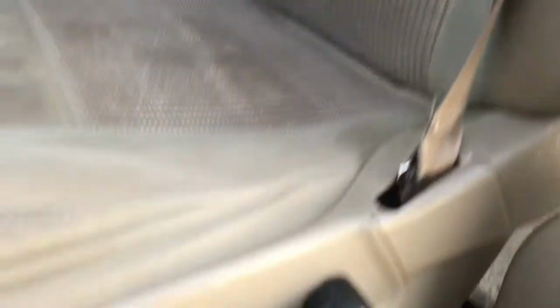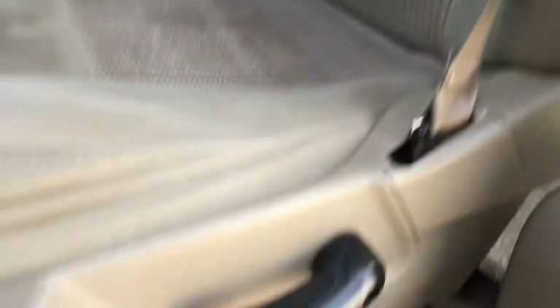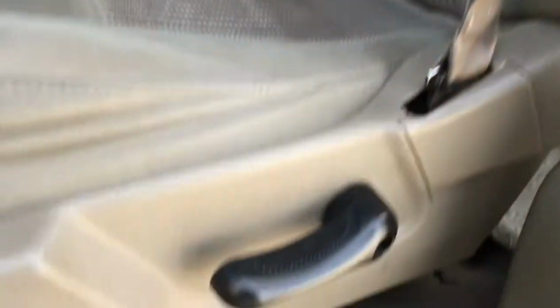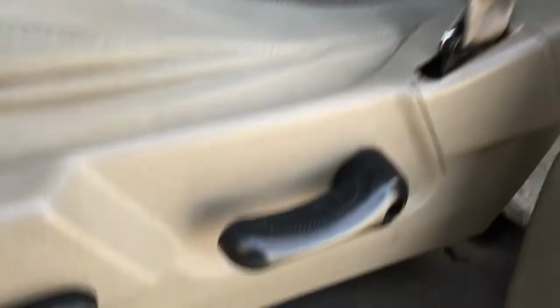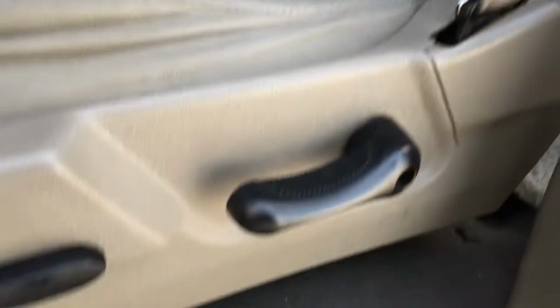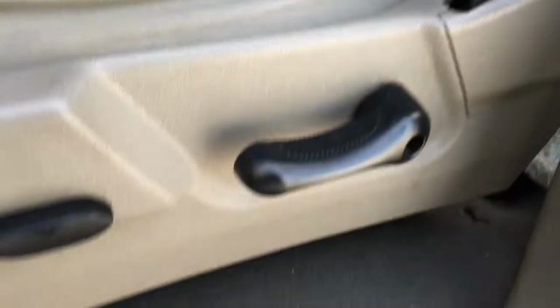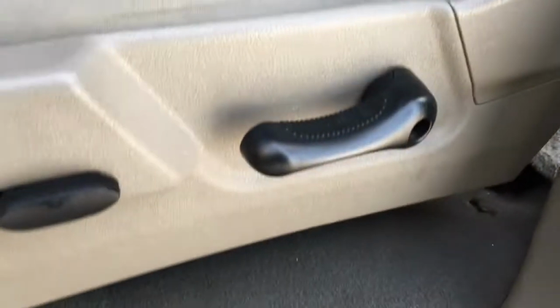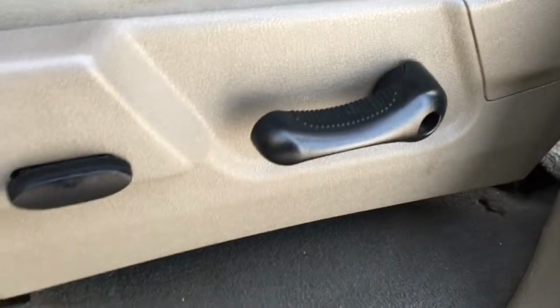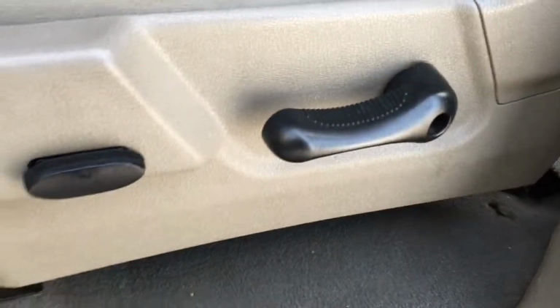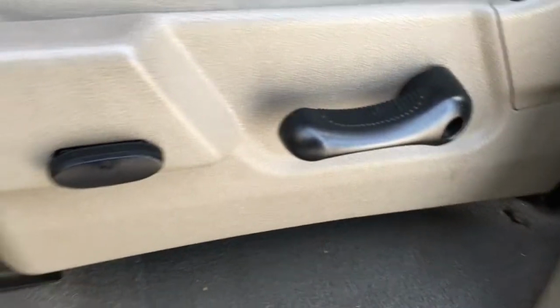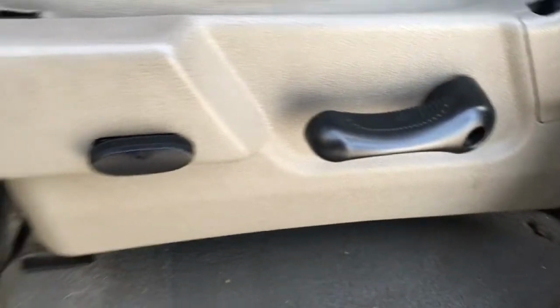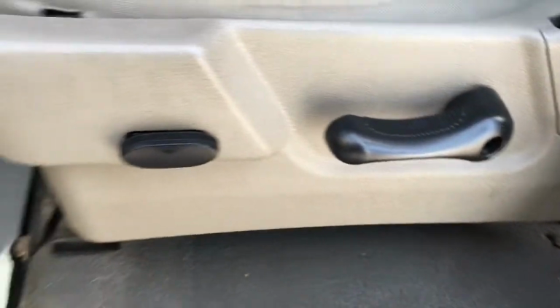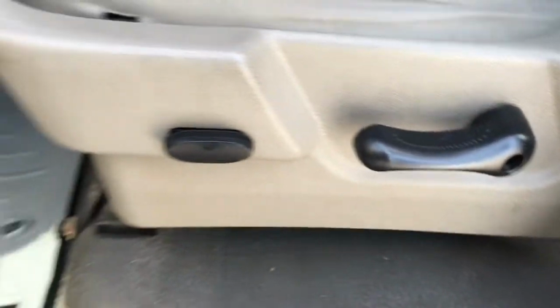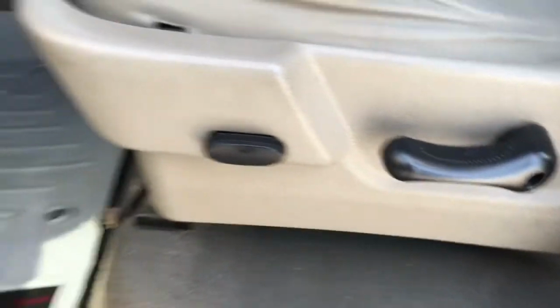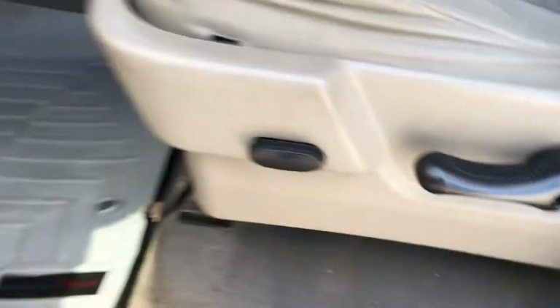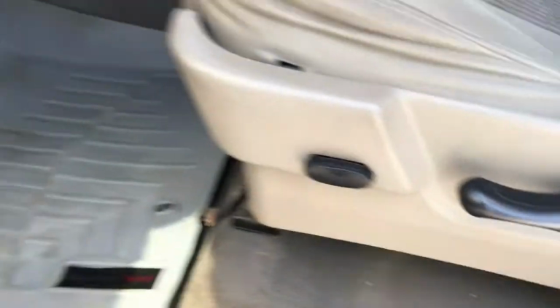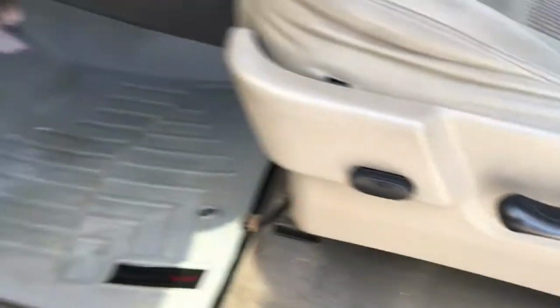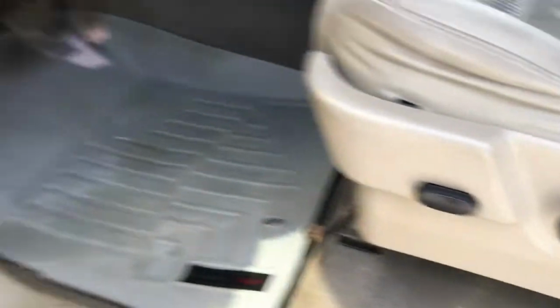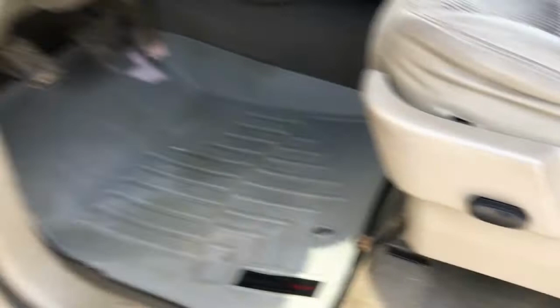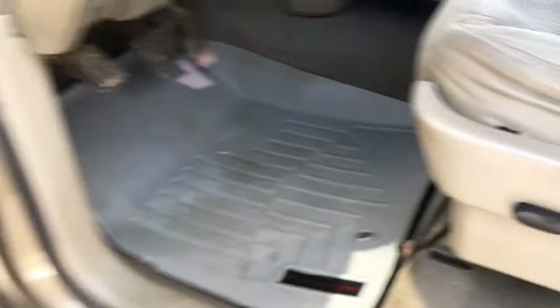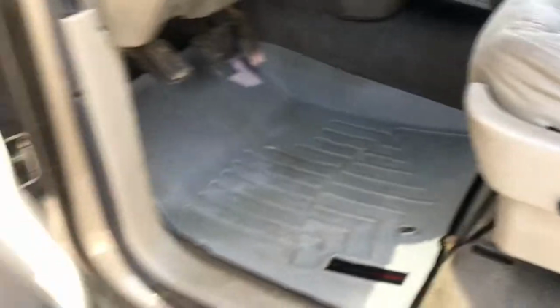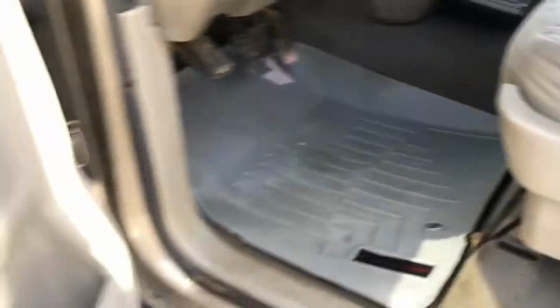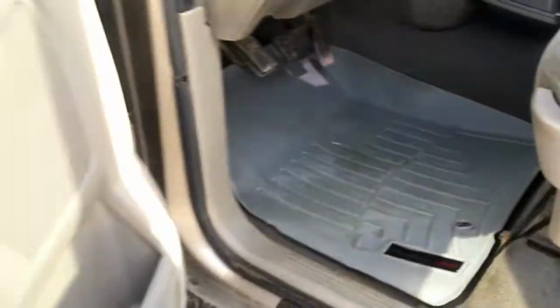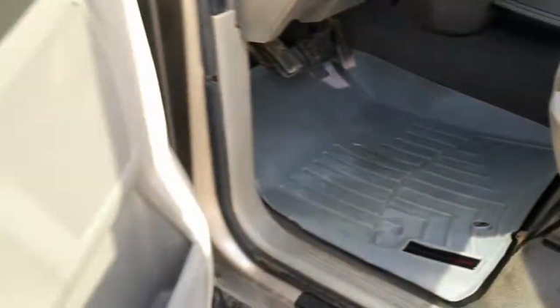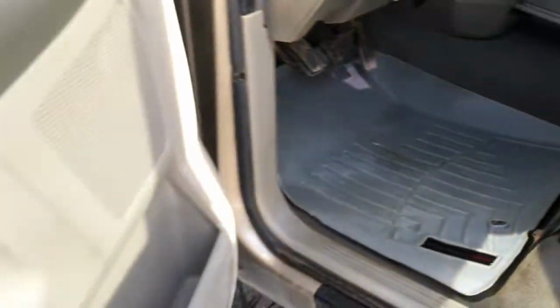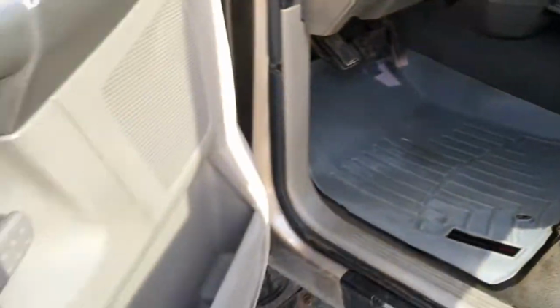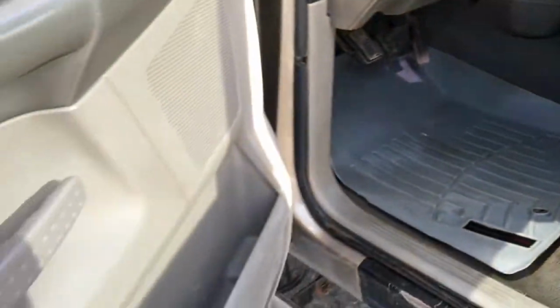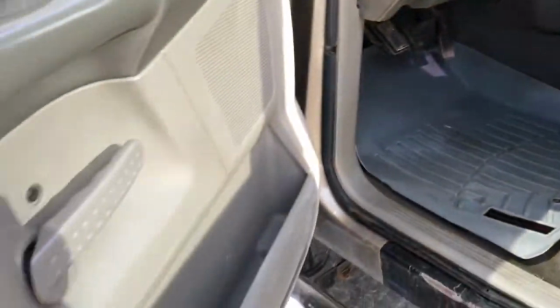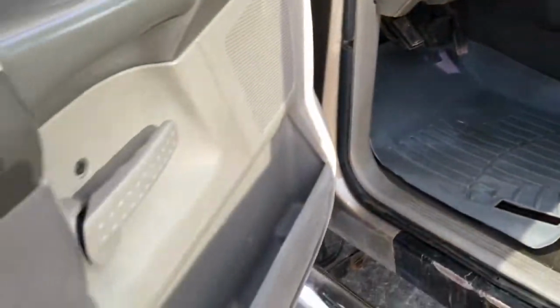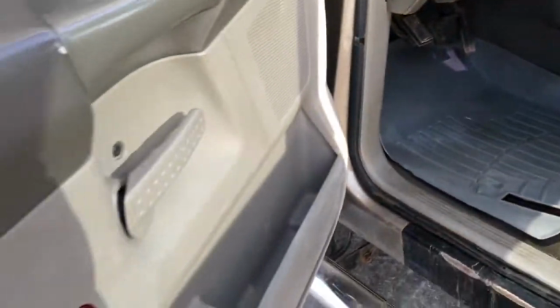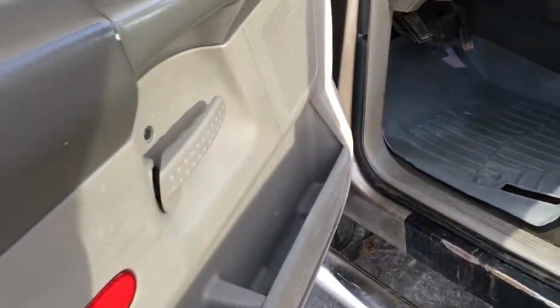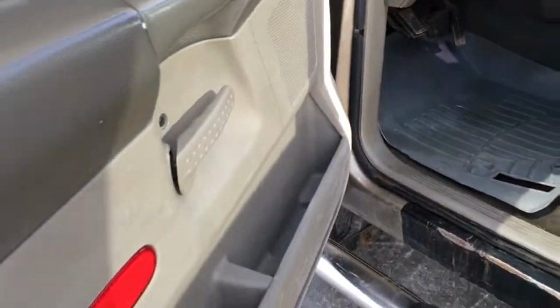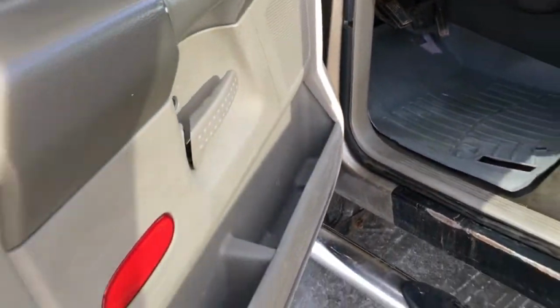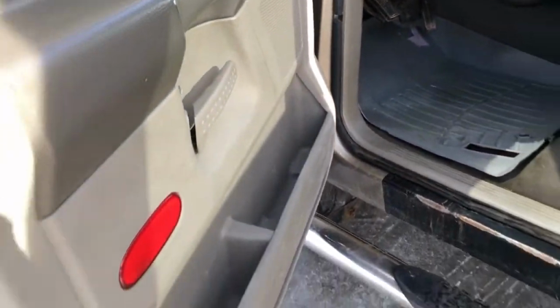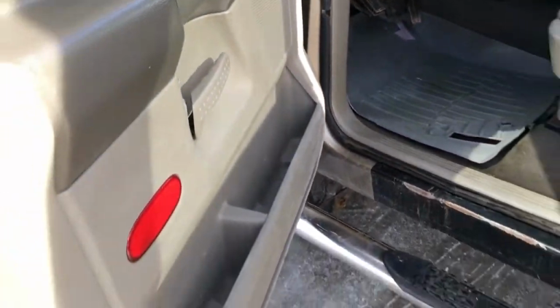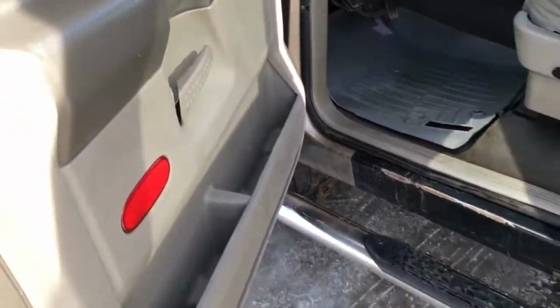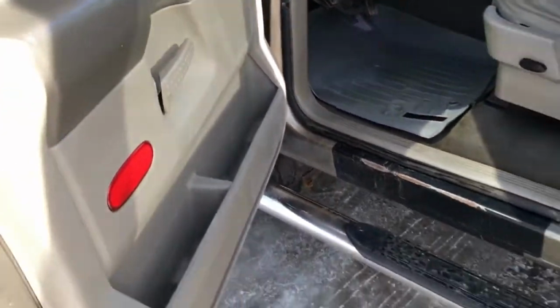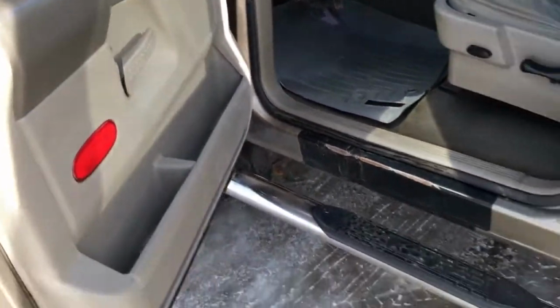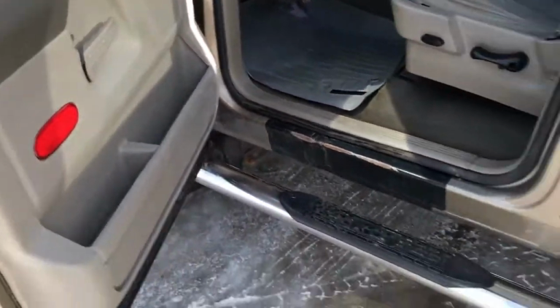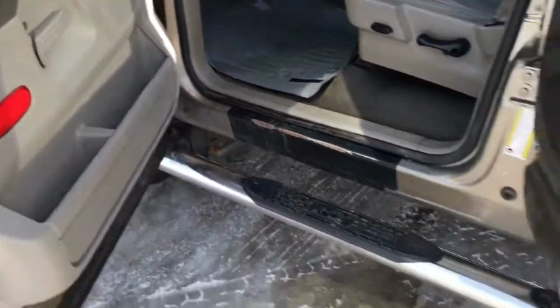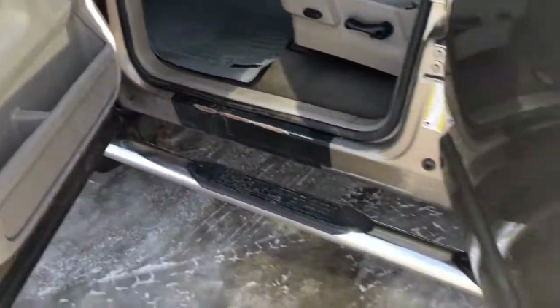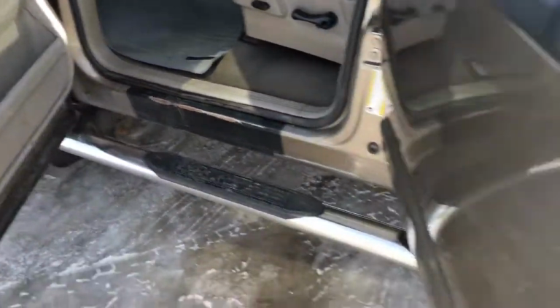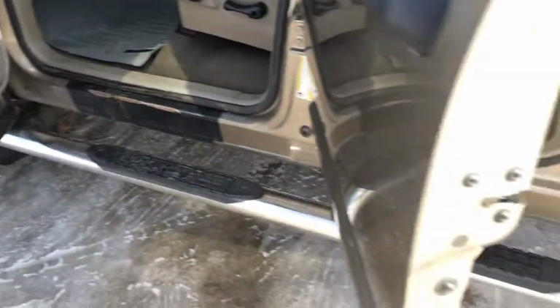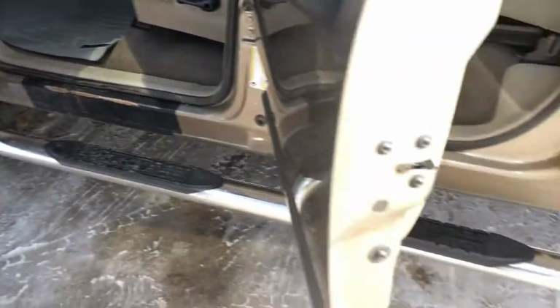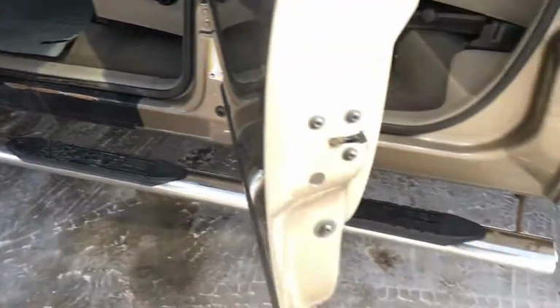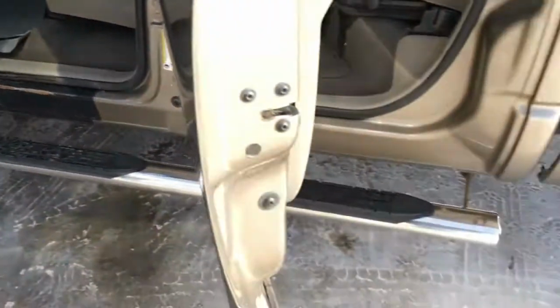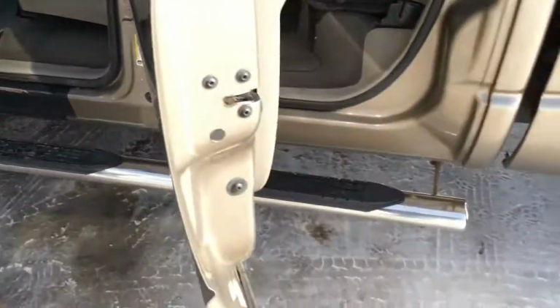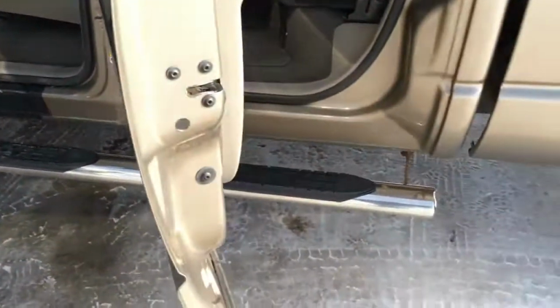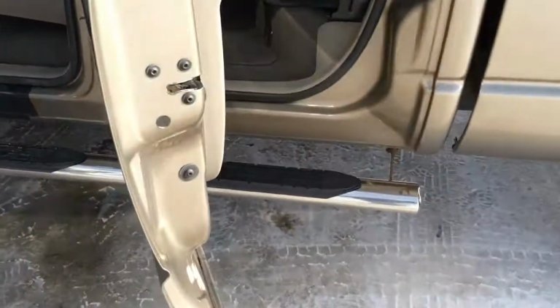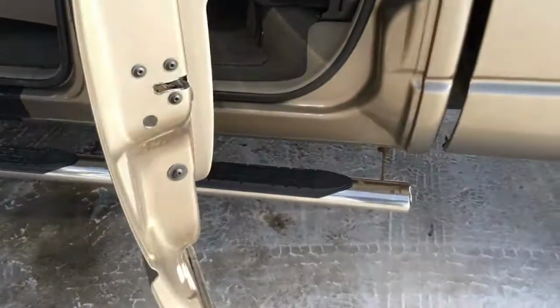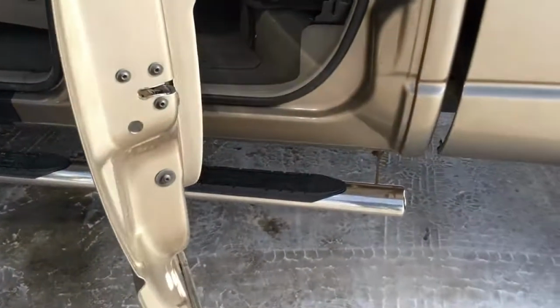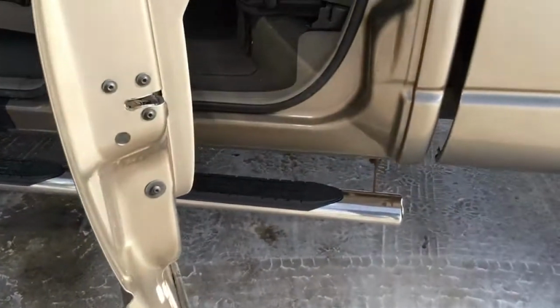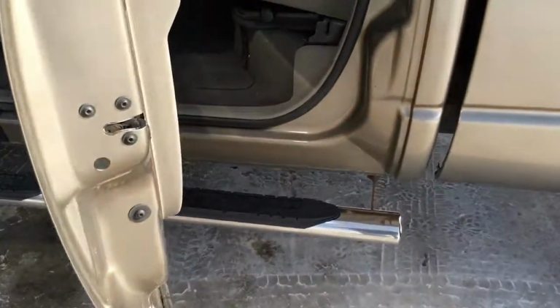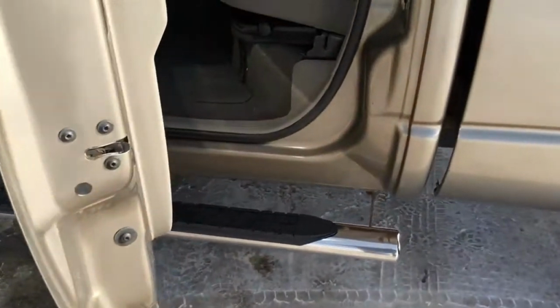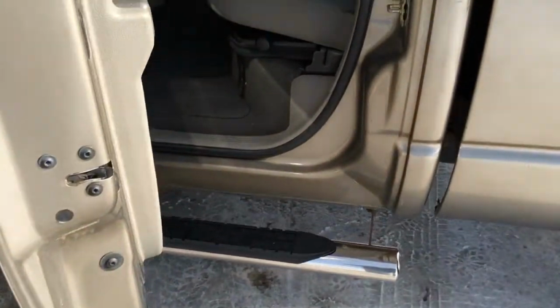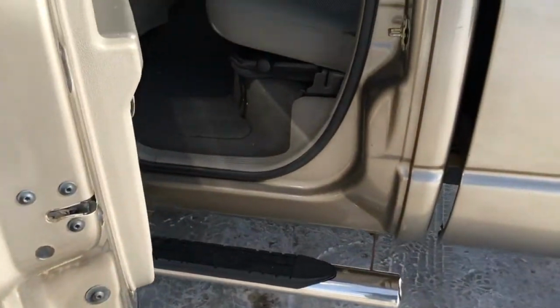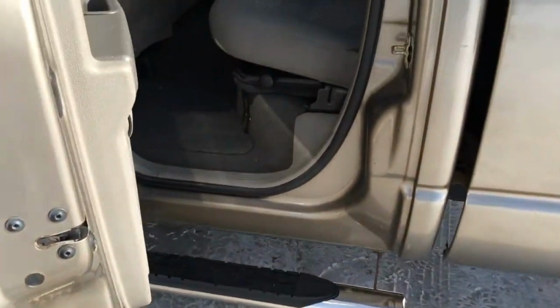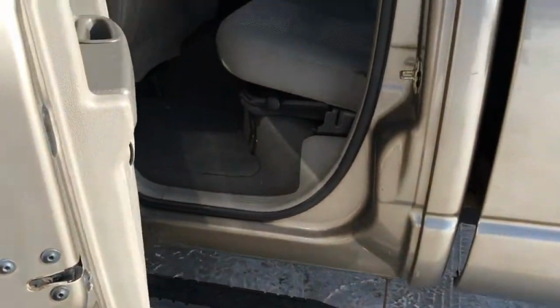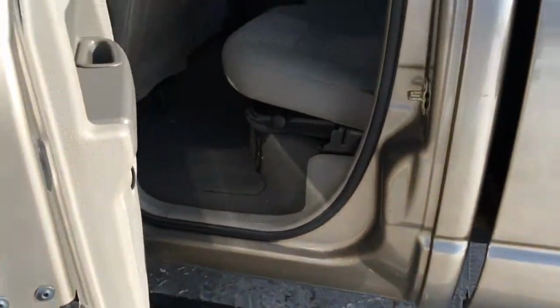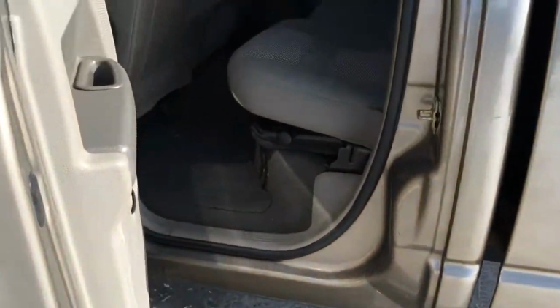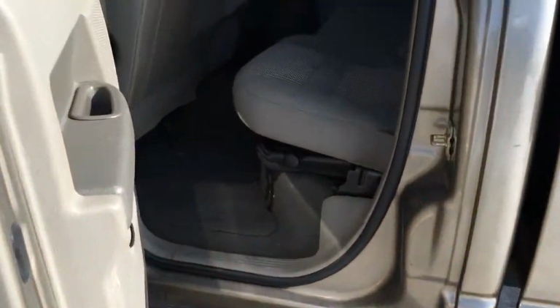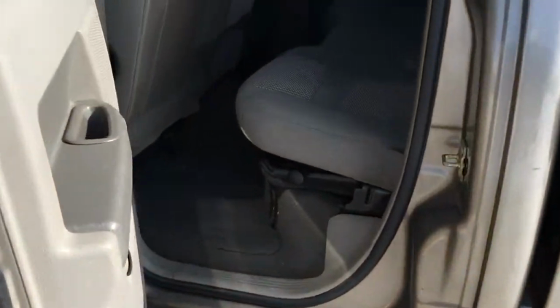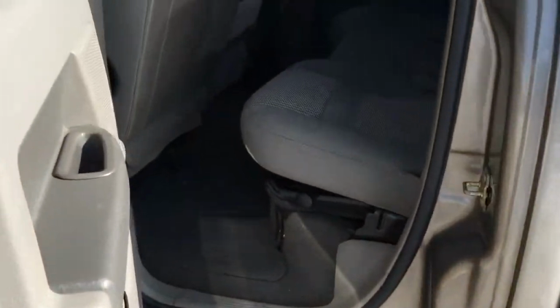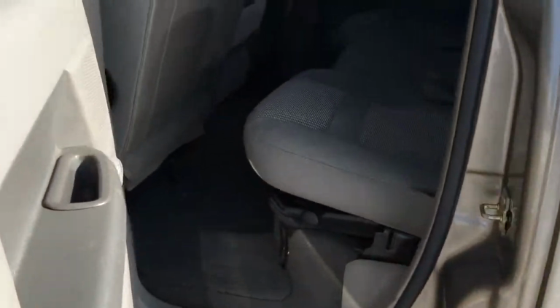There's seating for six in this all-tan cloth interior. On the left-hand side of the driver's seat, power and manual controls, pocketed storage in the doors. Outside the cab, chrome running board.